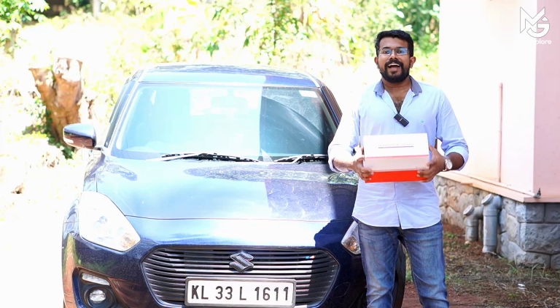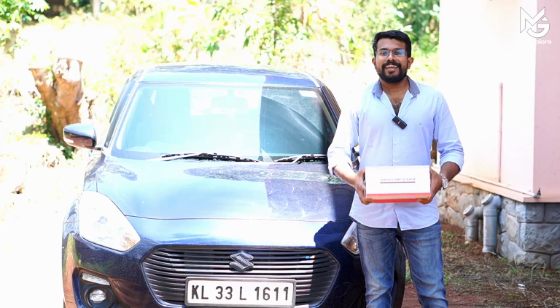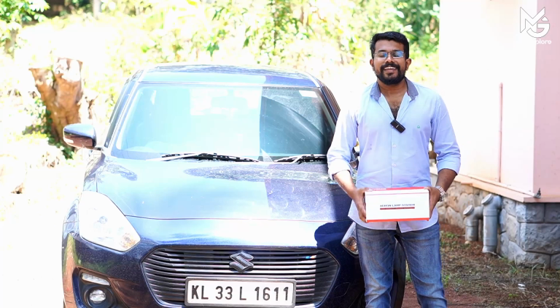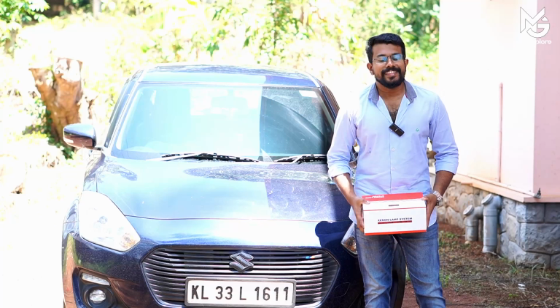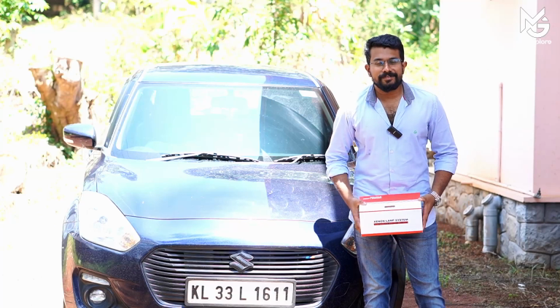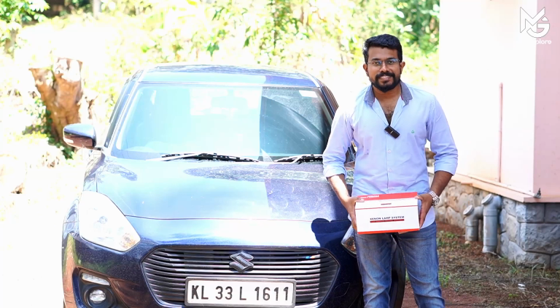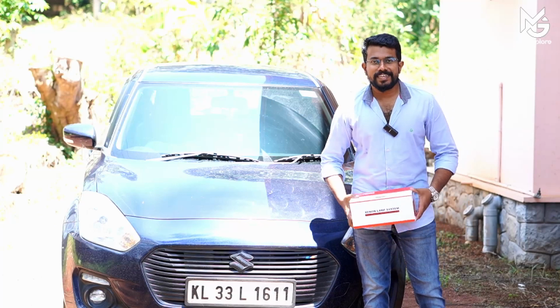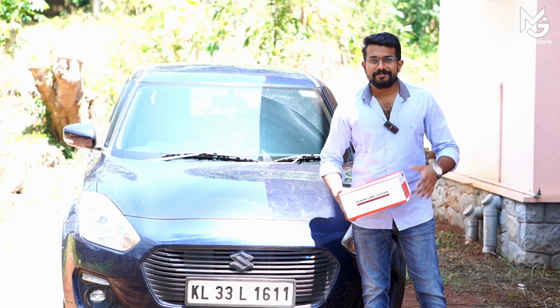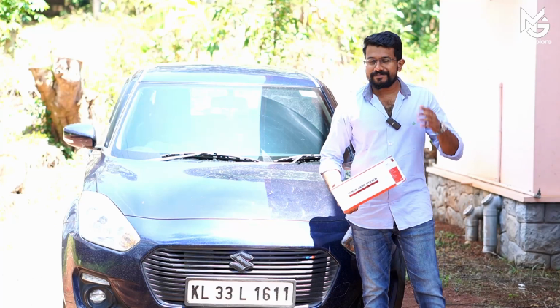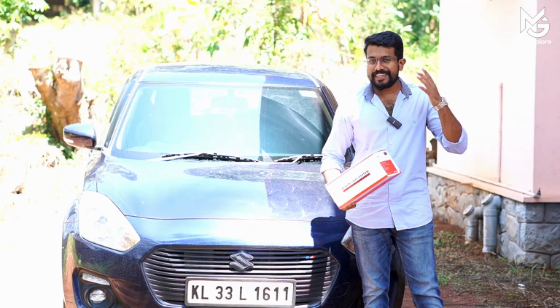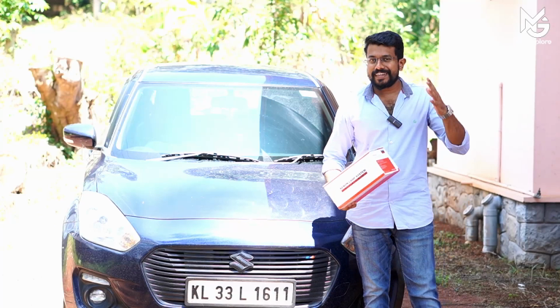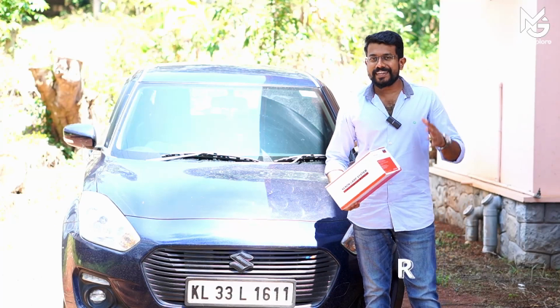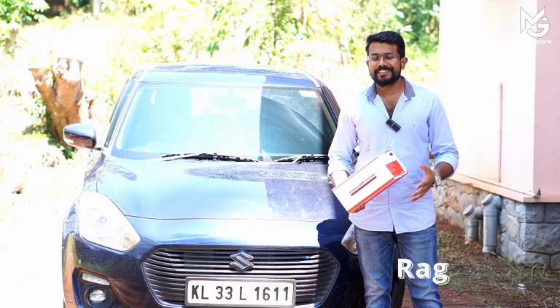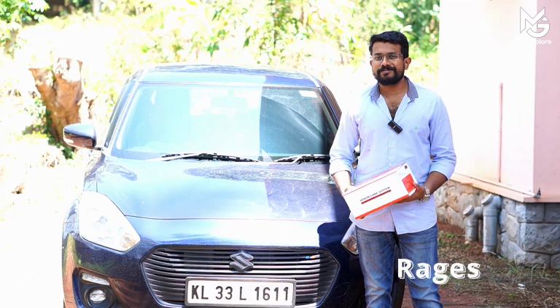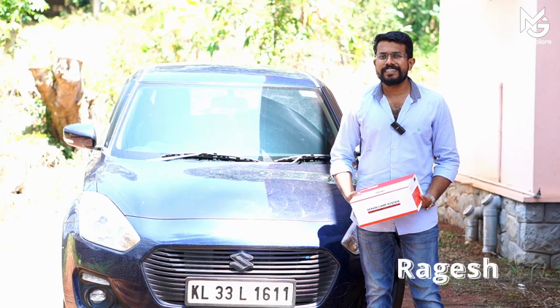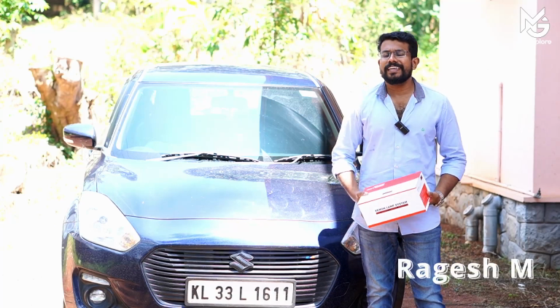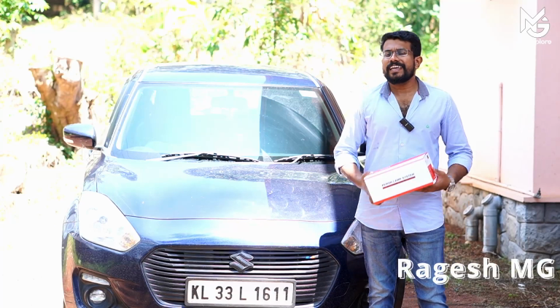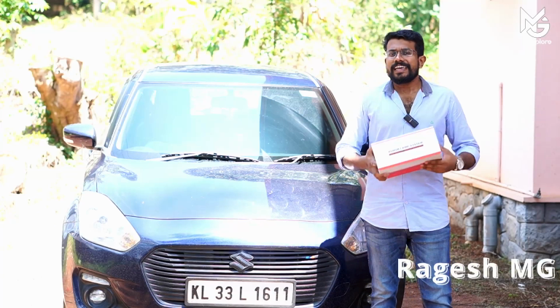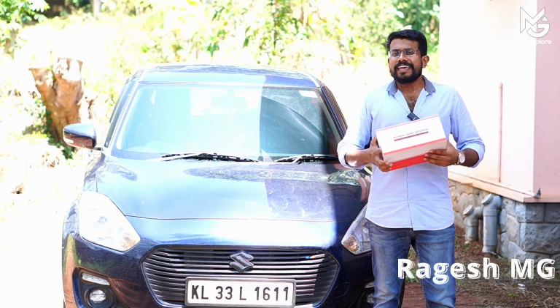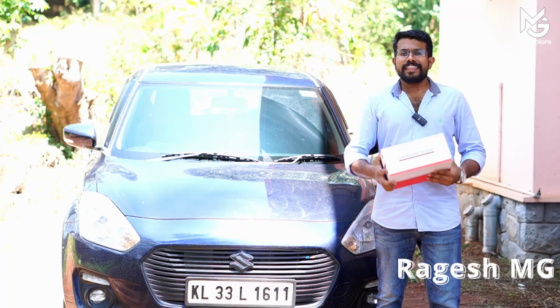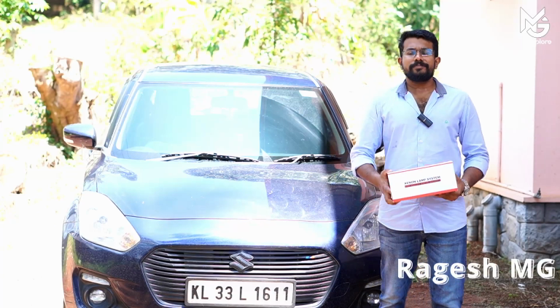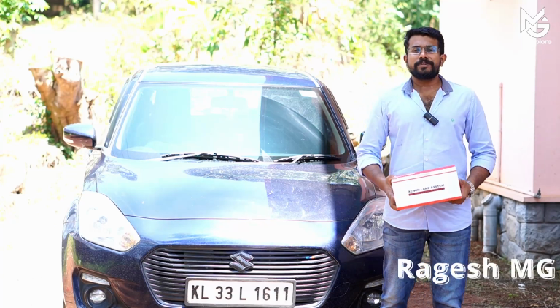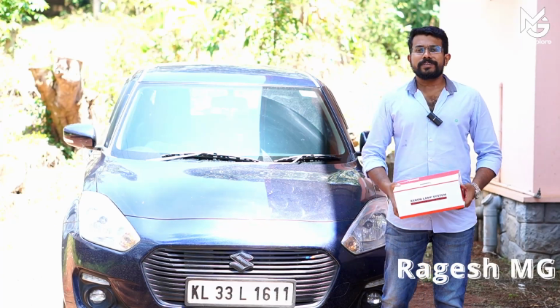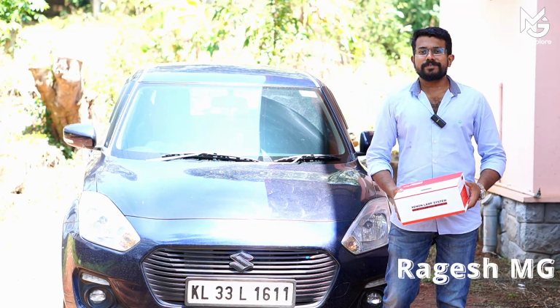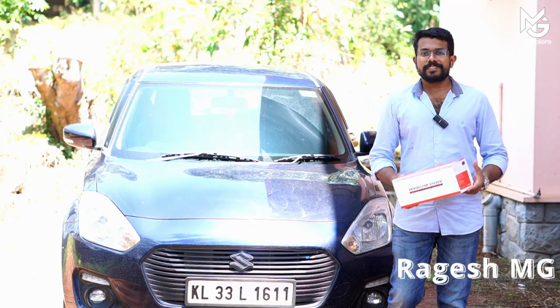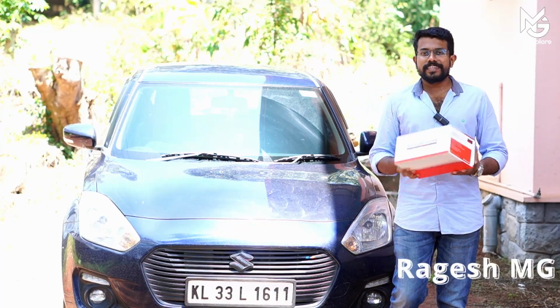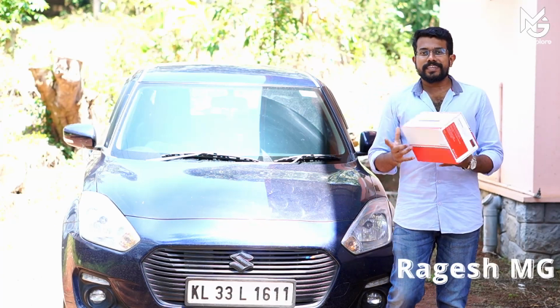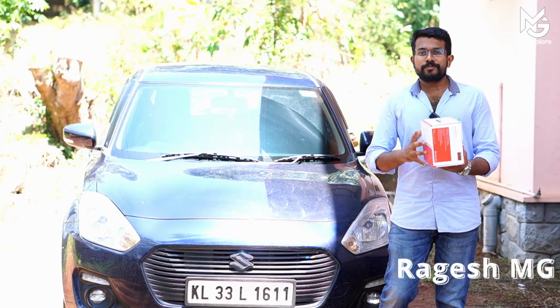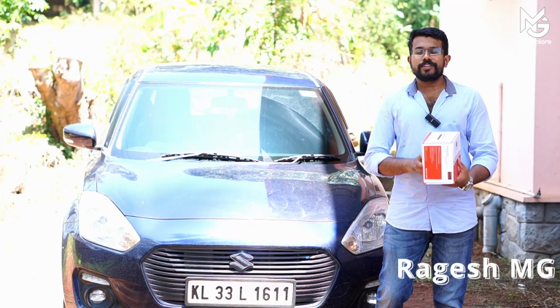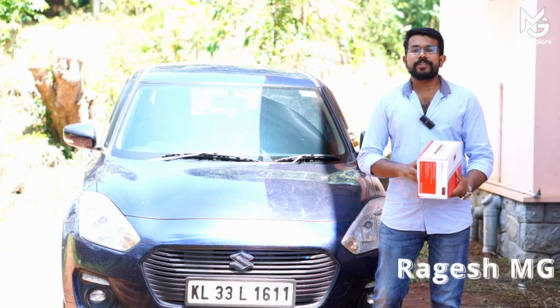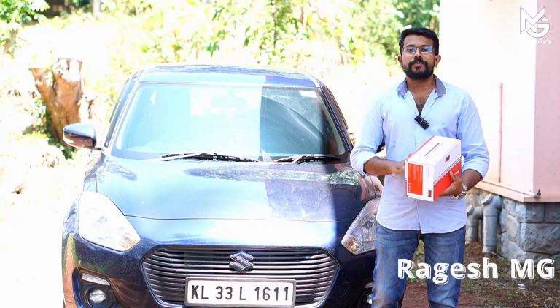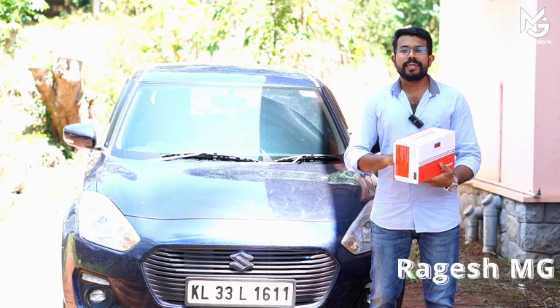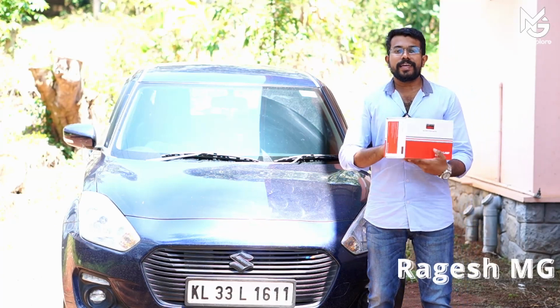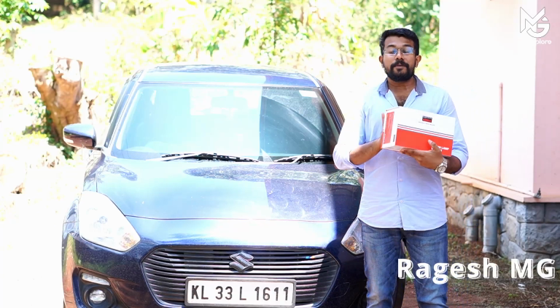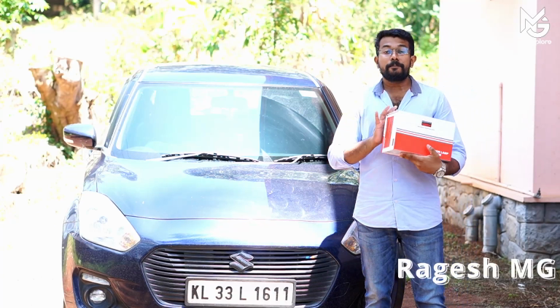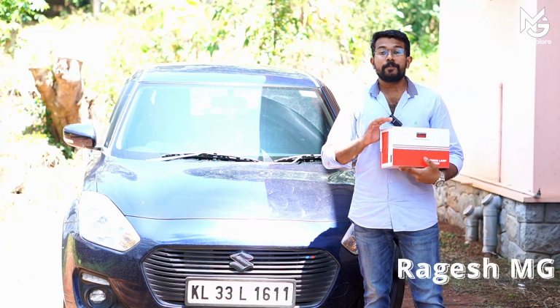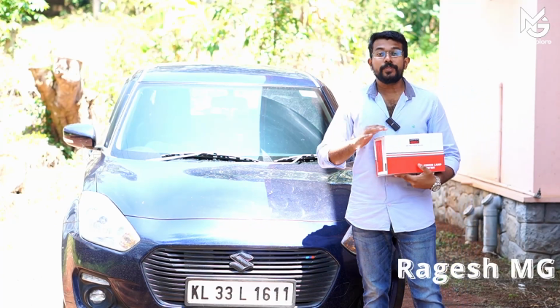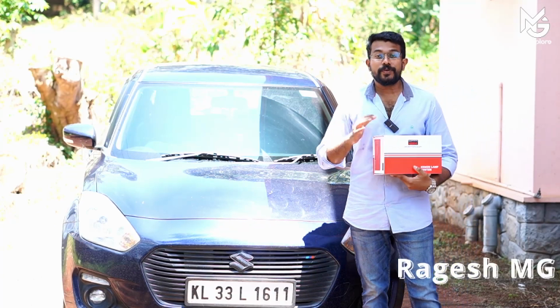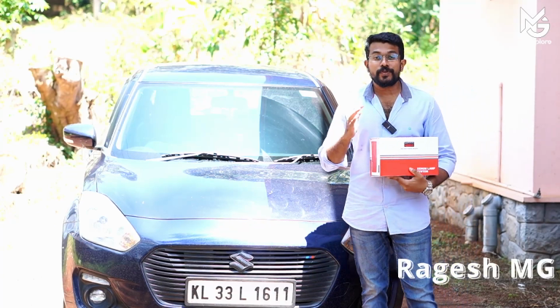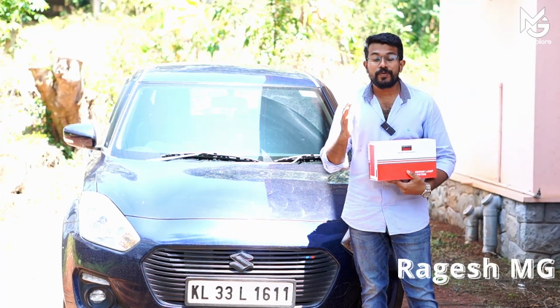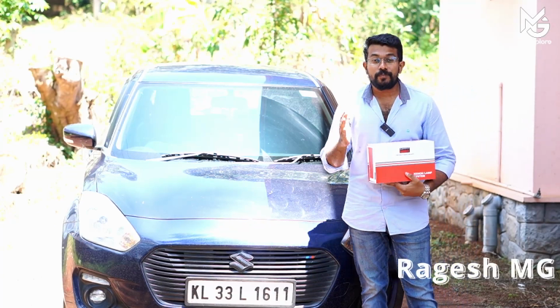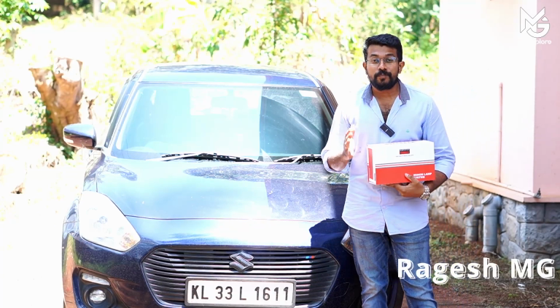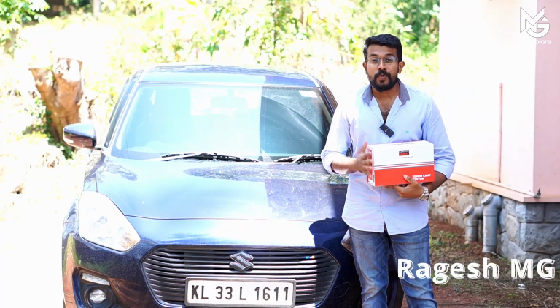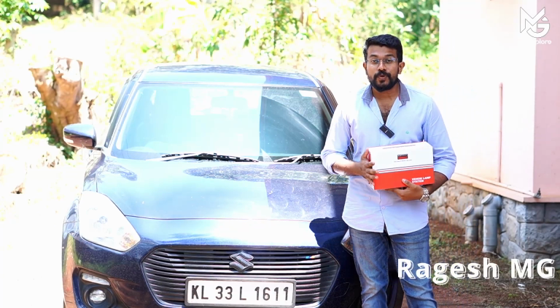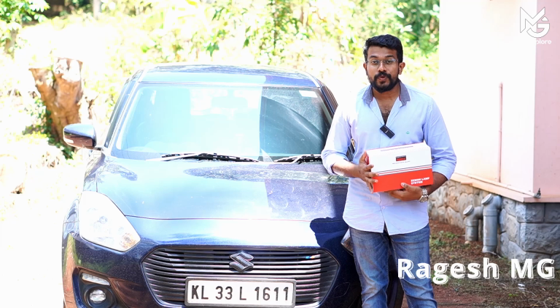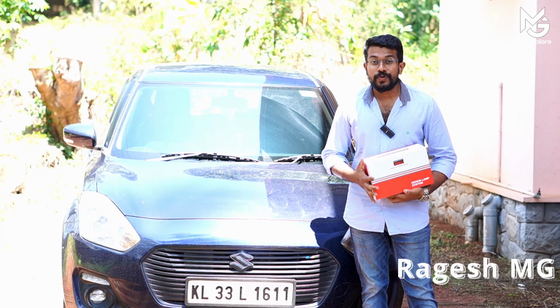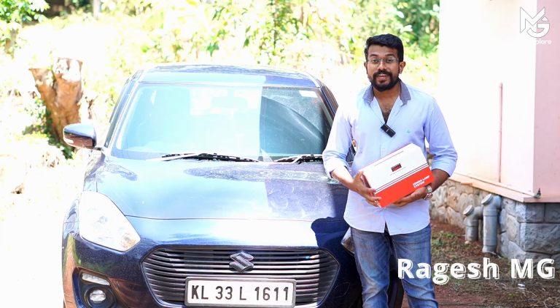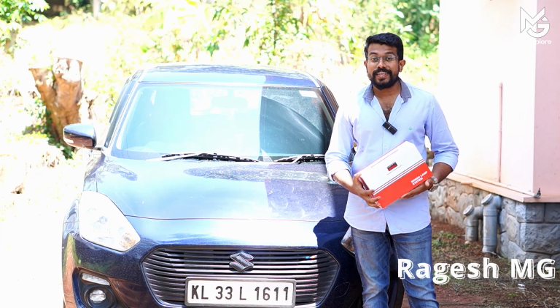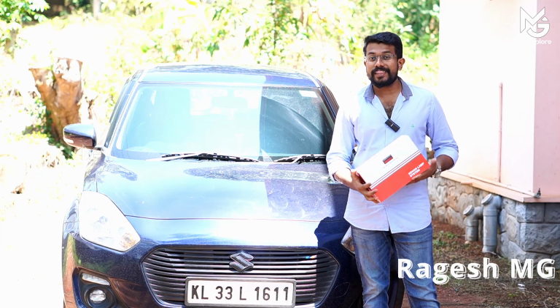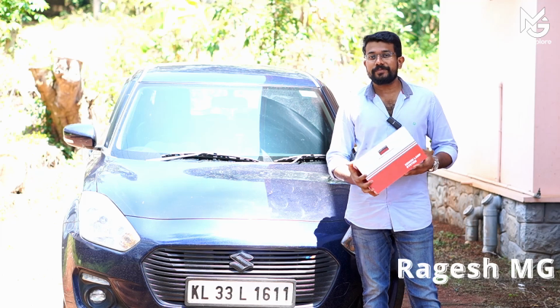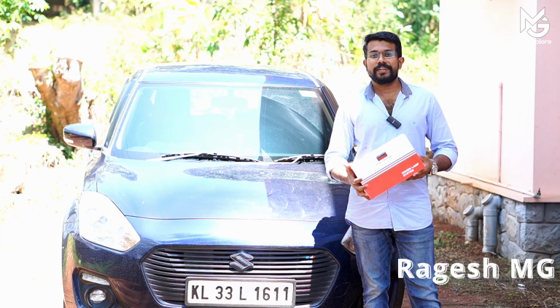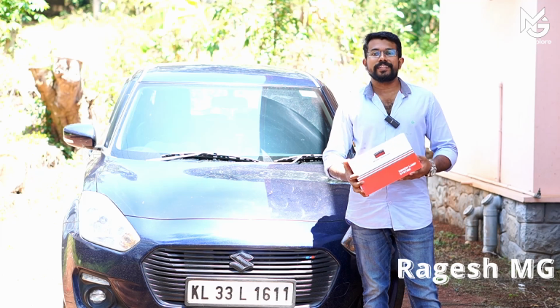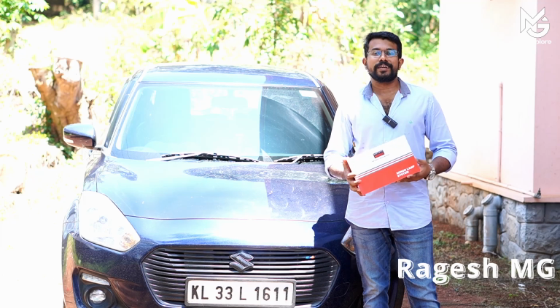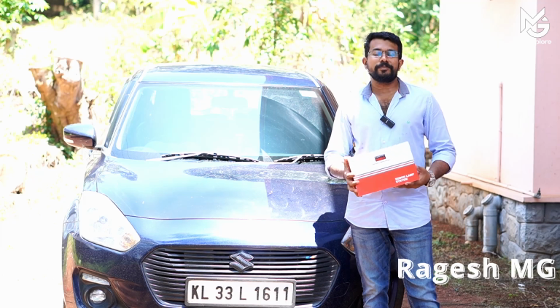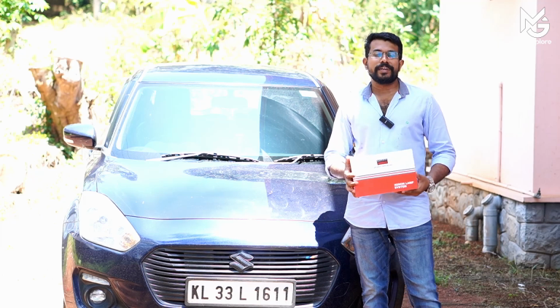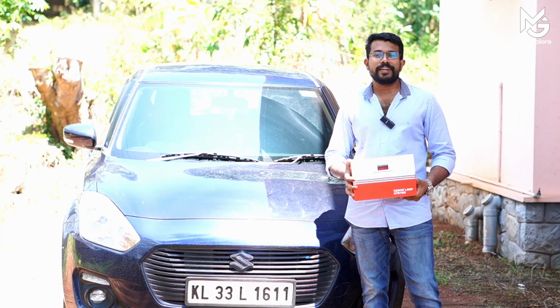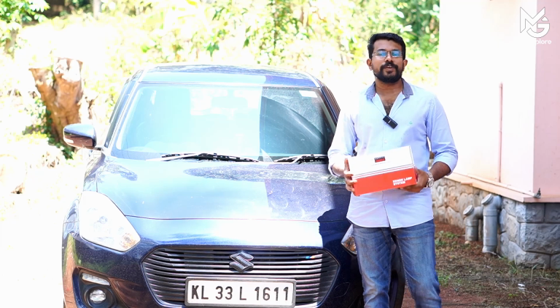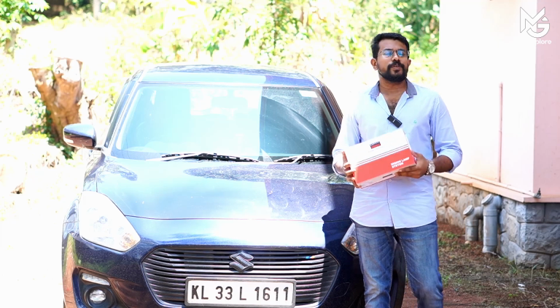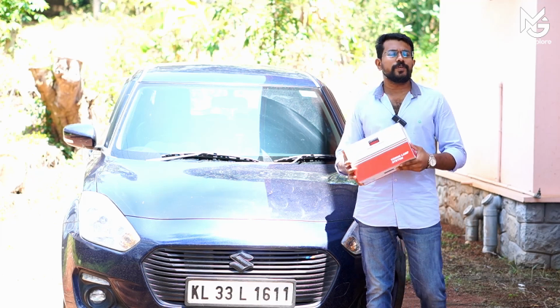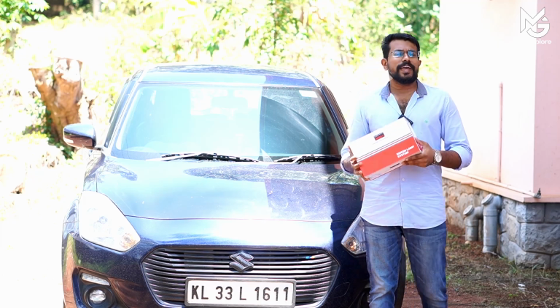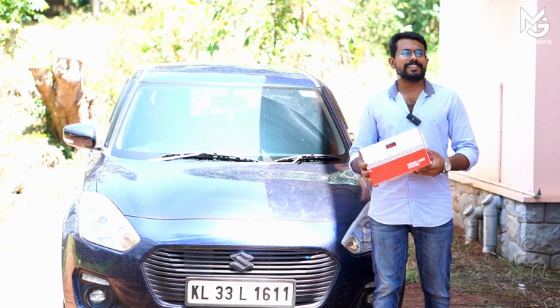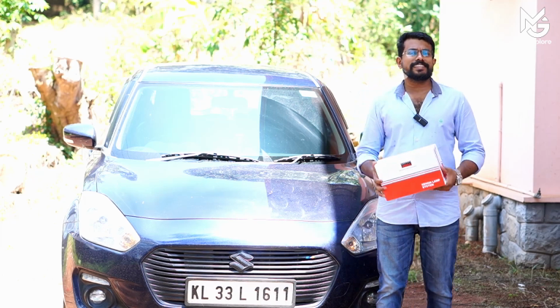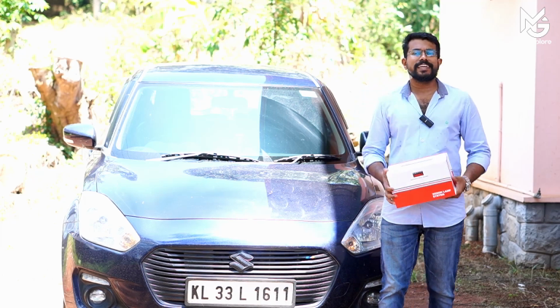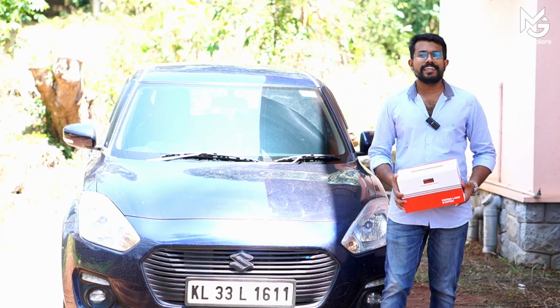Hi, Namaskaram. I am Raghashamji. Today we are going to talk about a new motor vehicle company called HID.